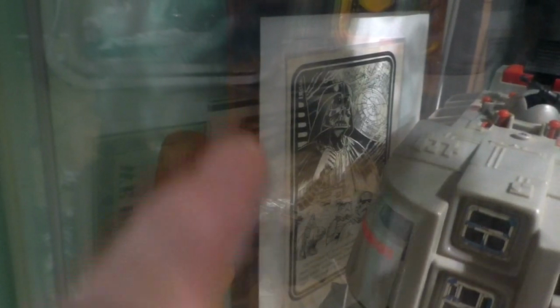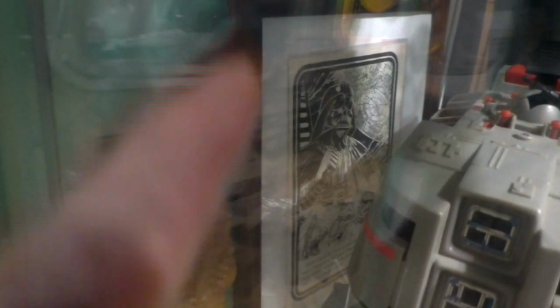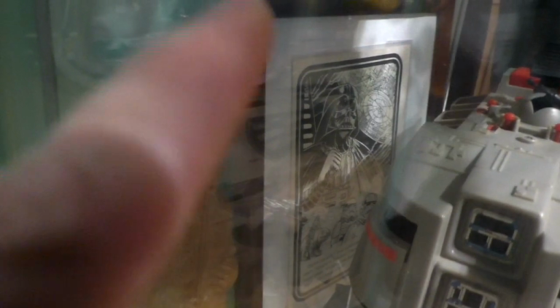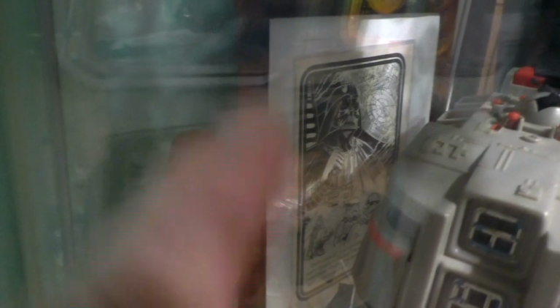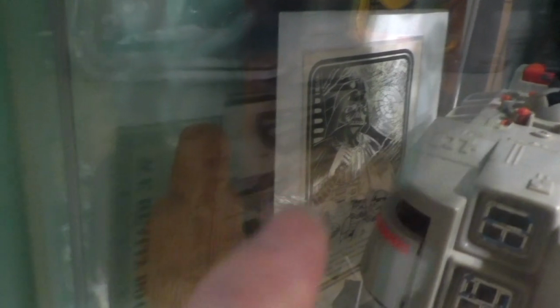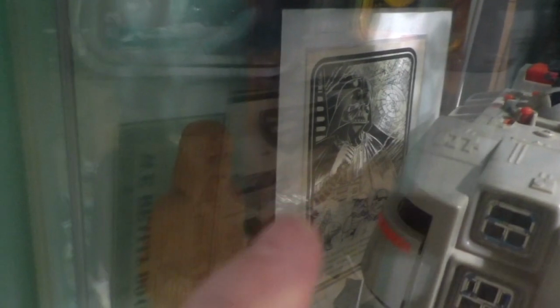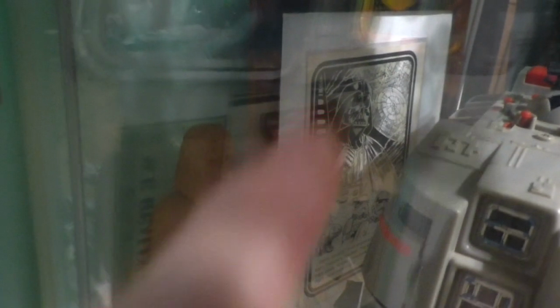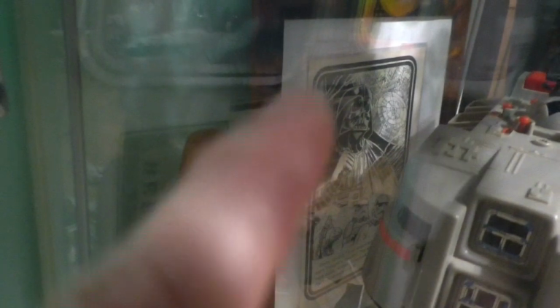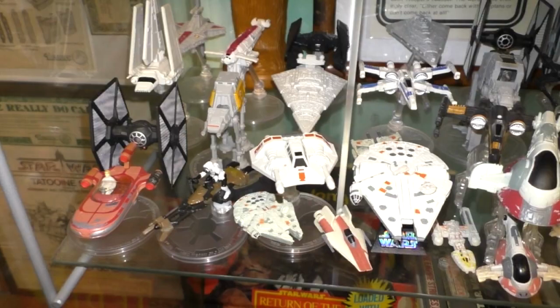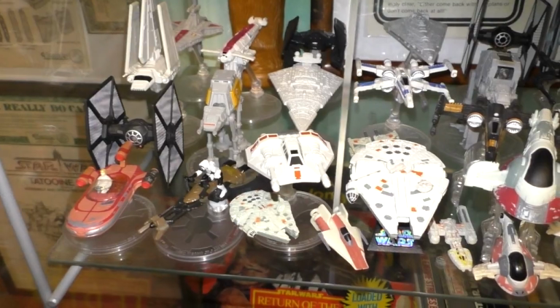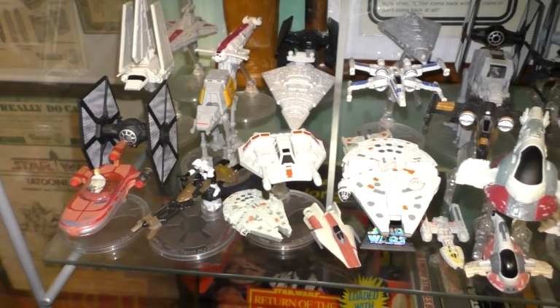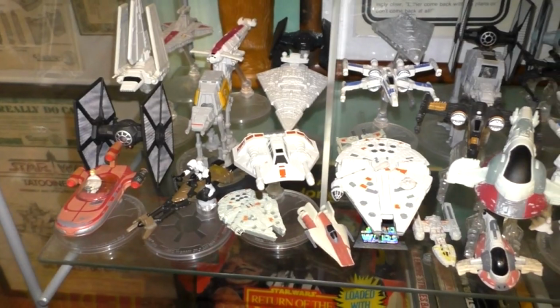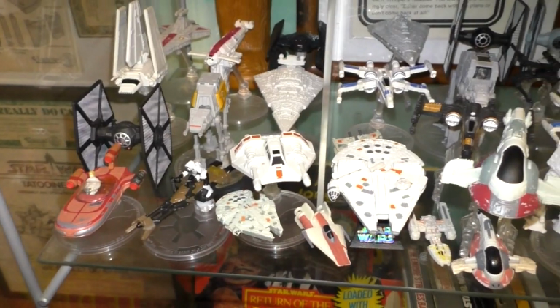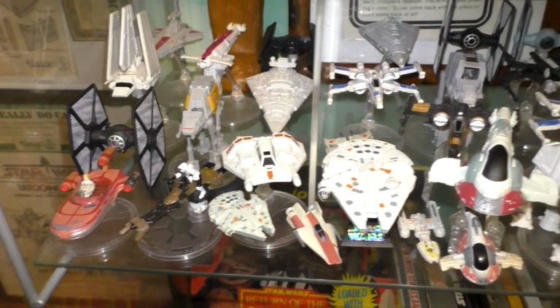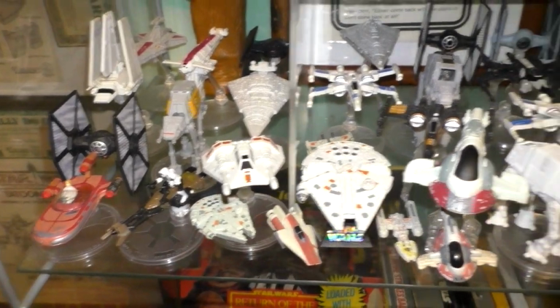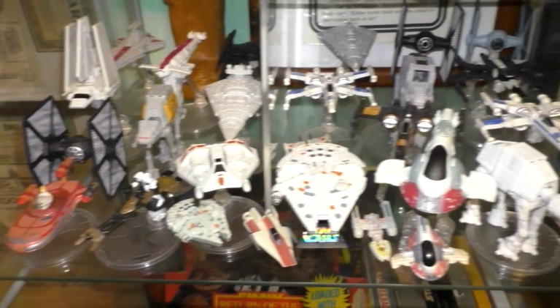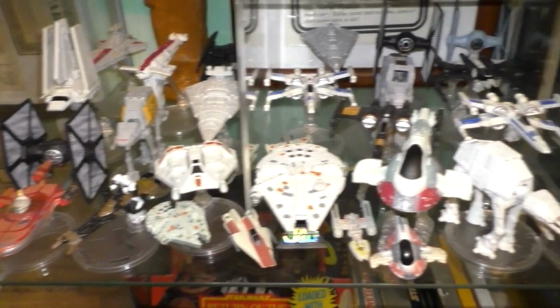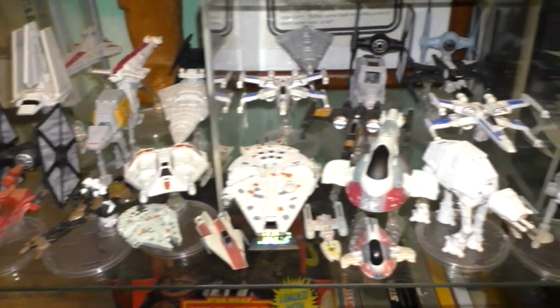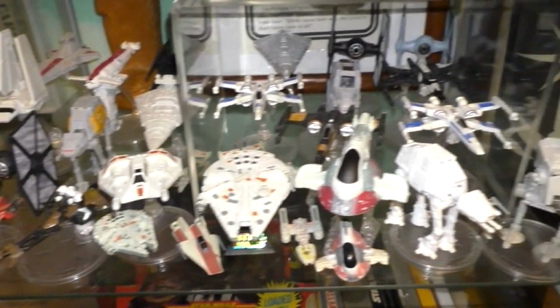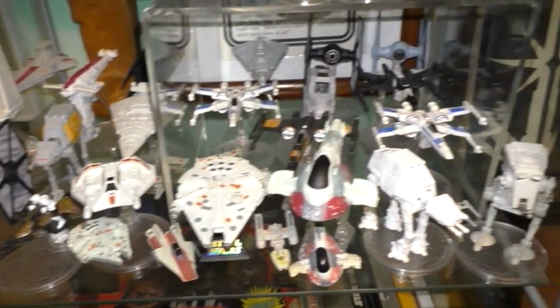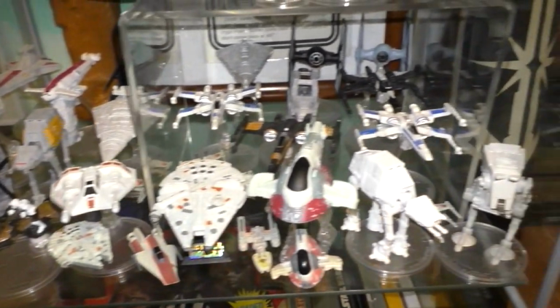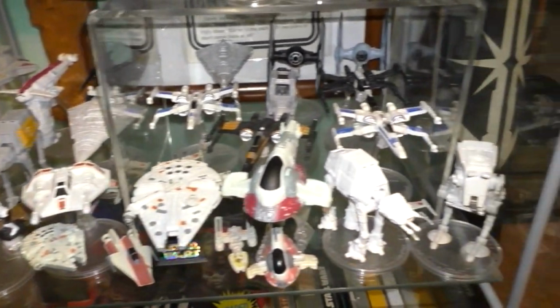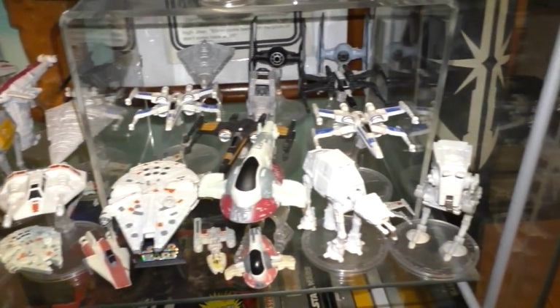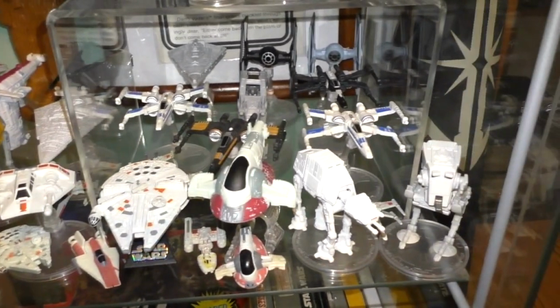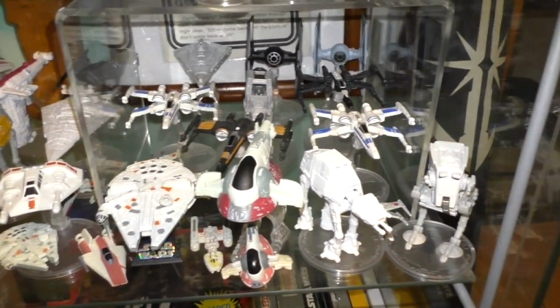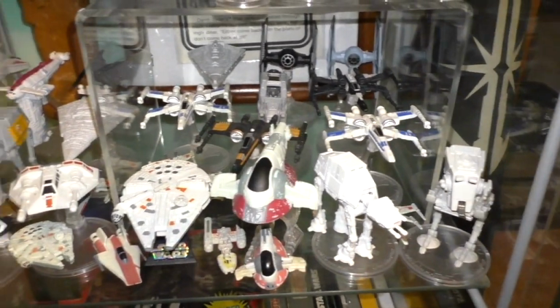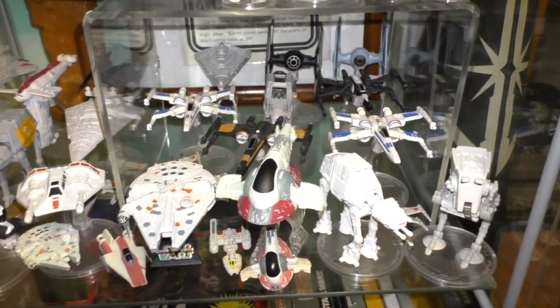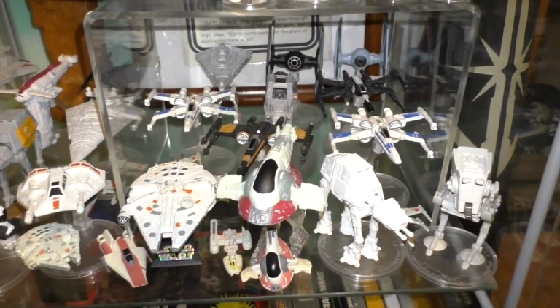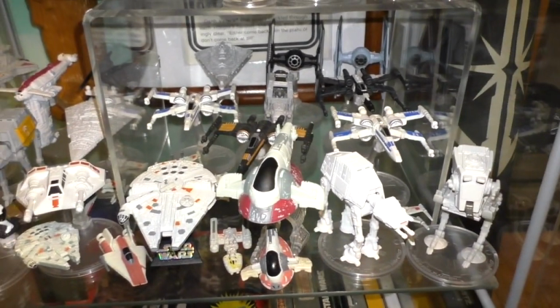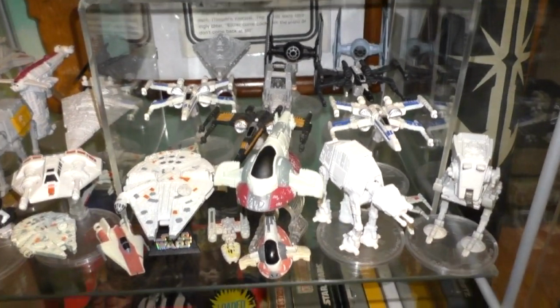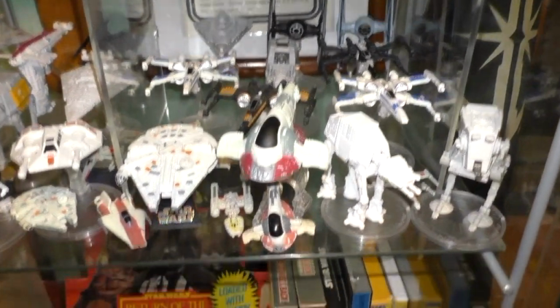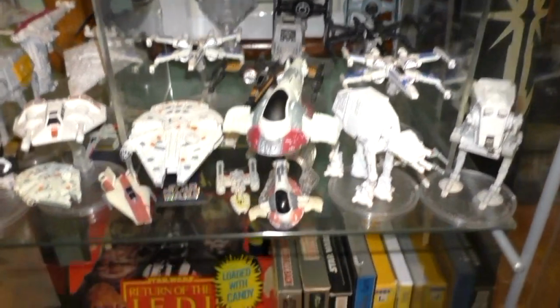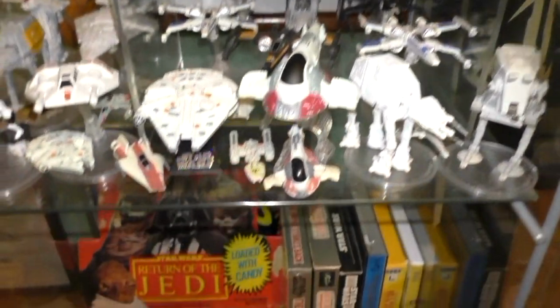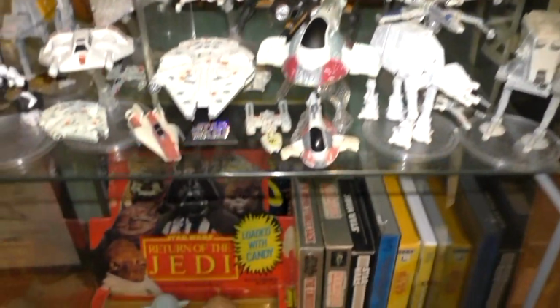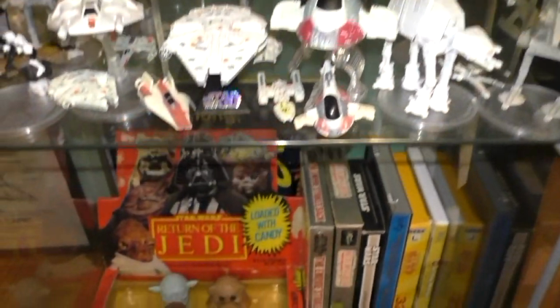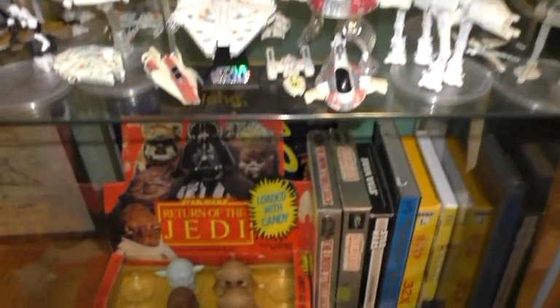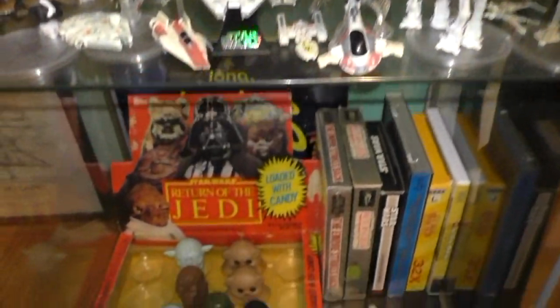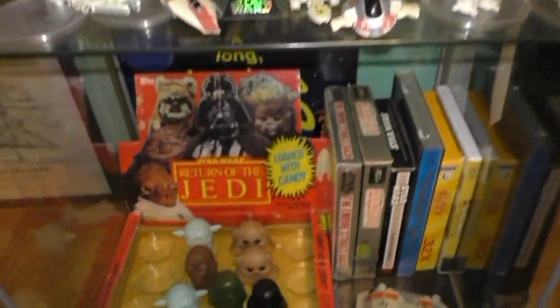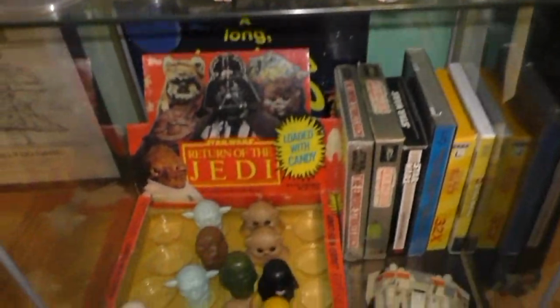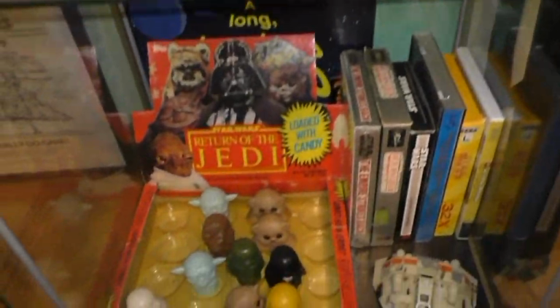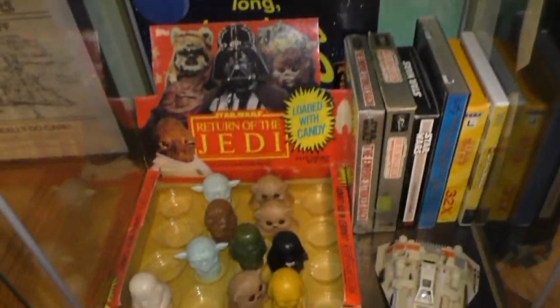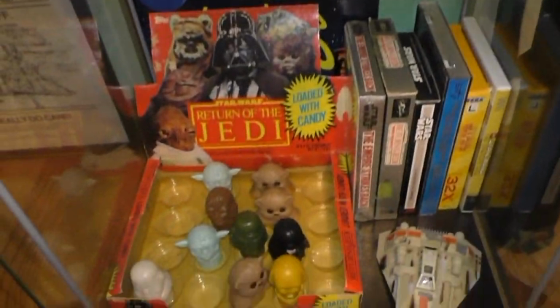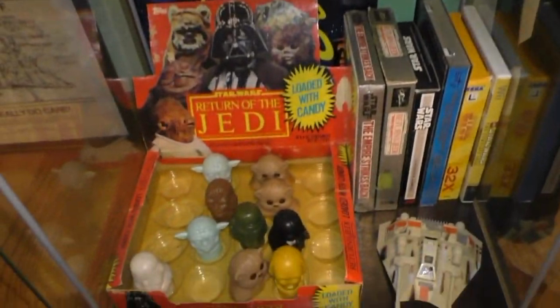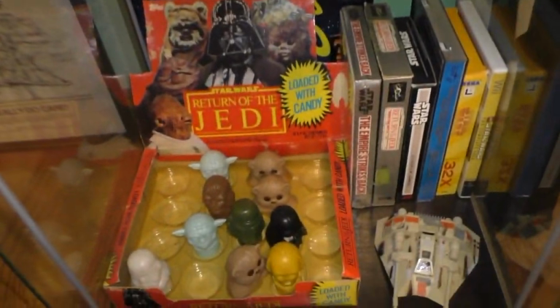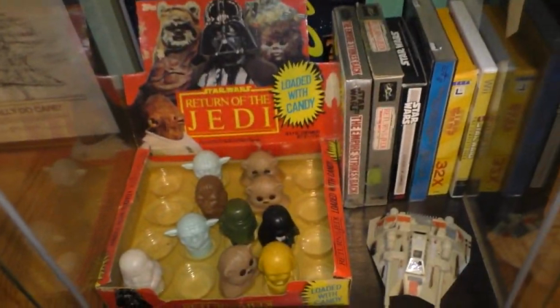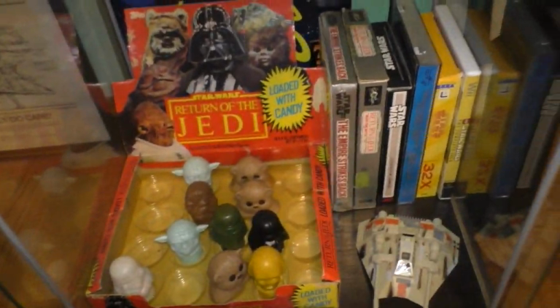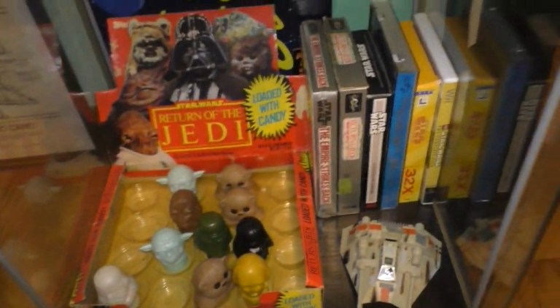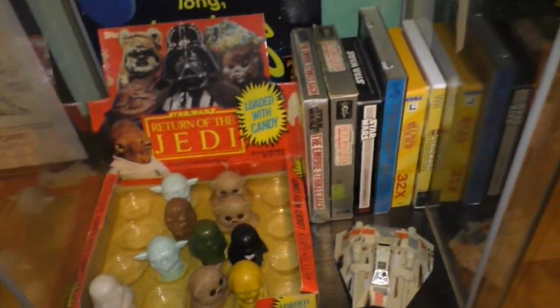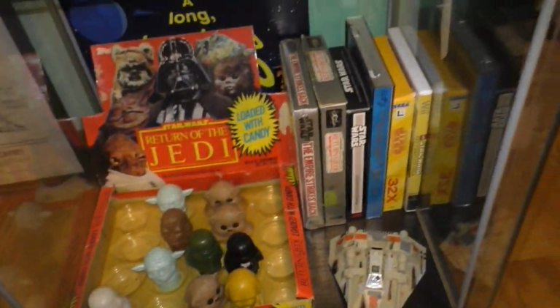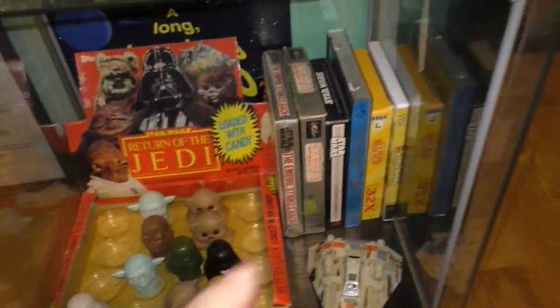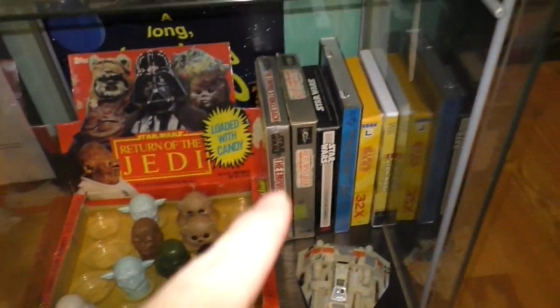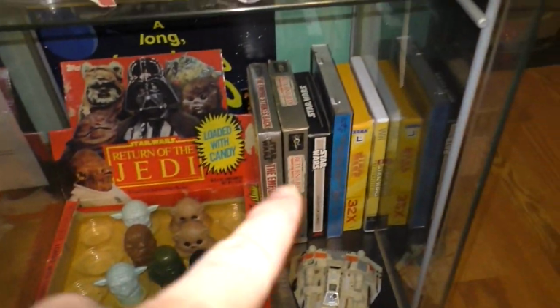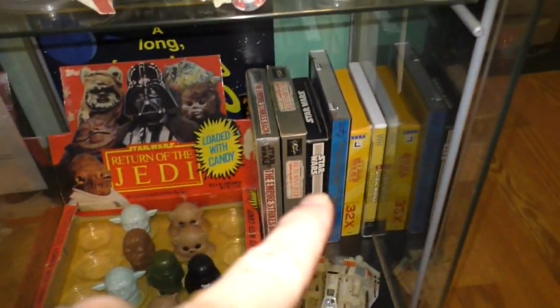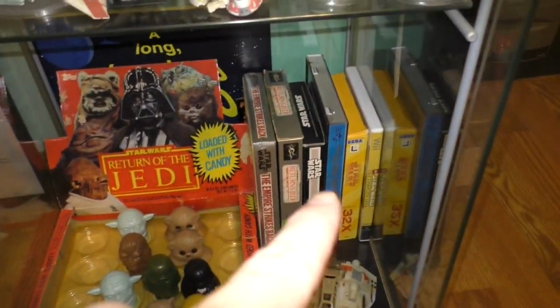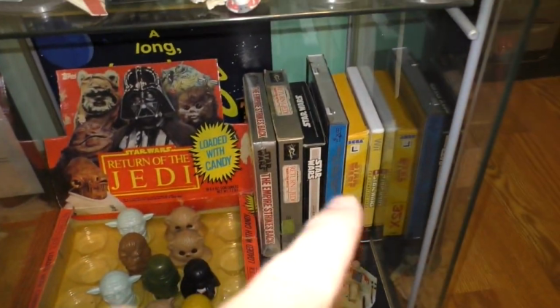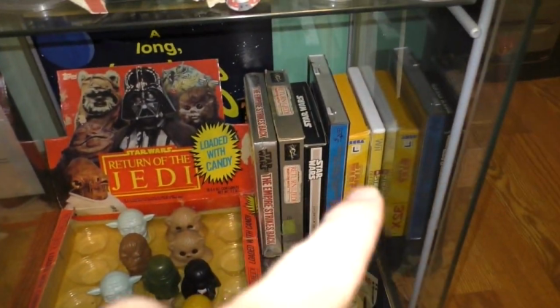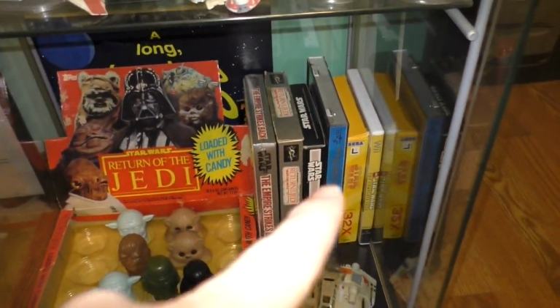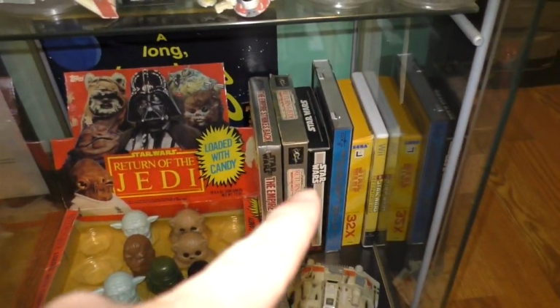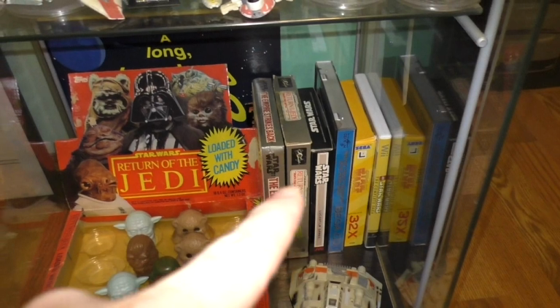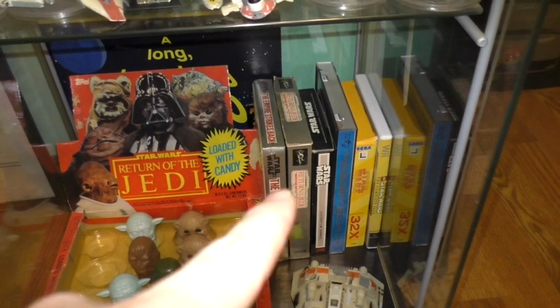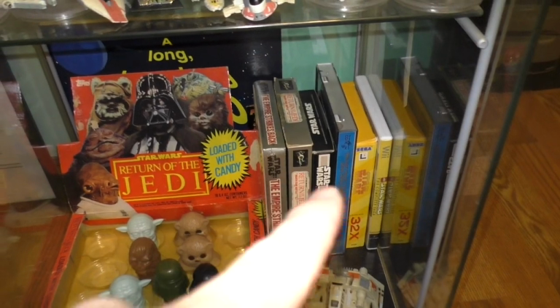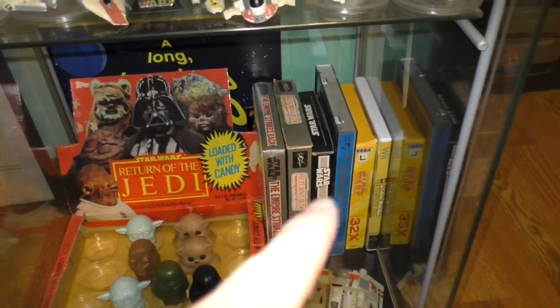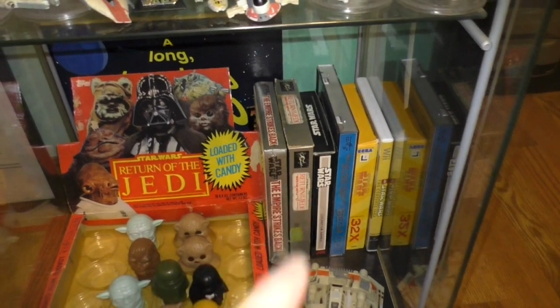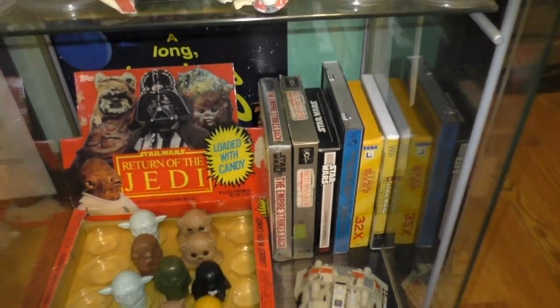The troop transporter storybook is right there. Some Hot Wheels starships. And then down here, Star Wars video games.